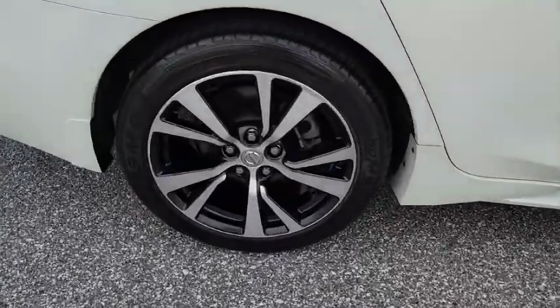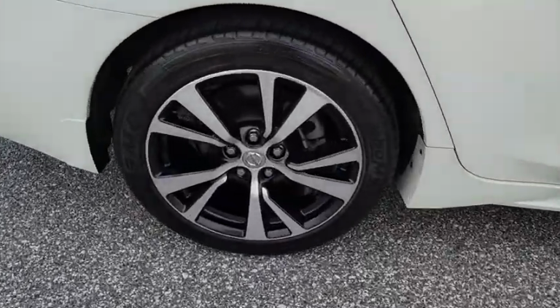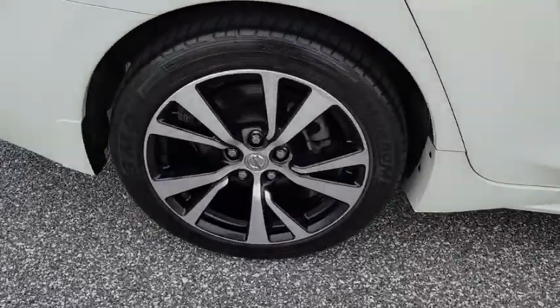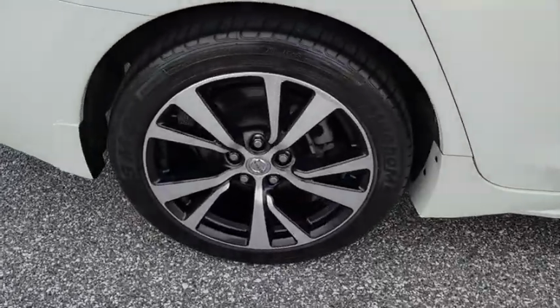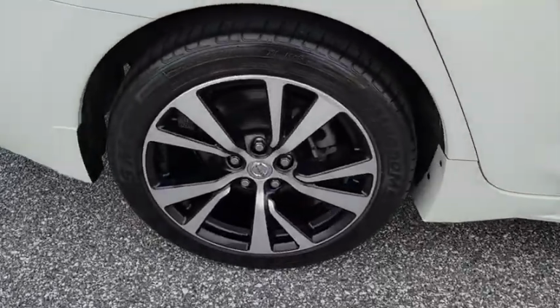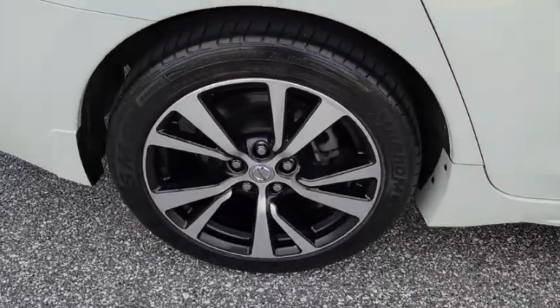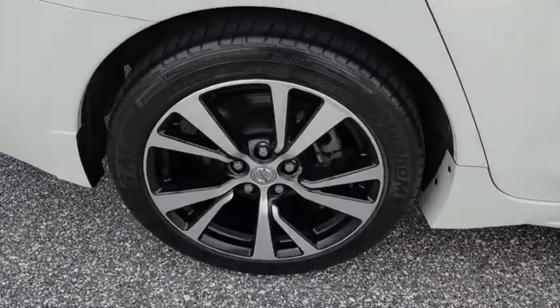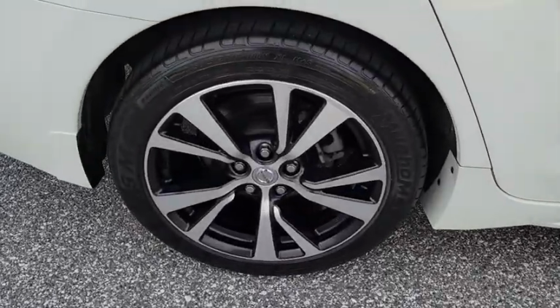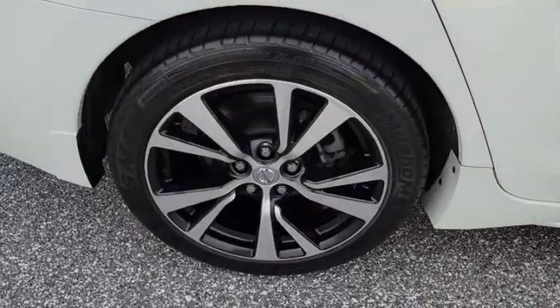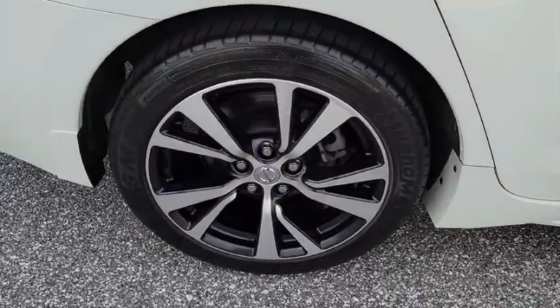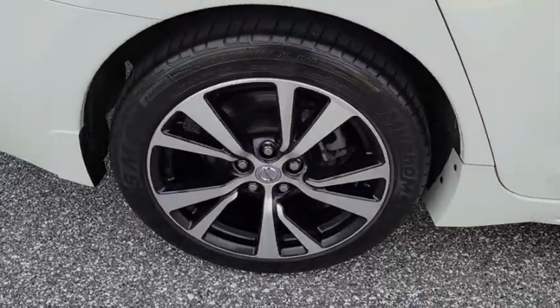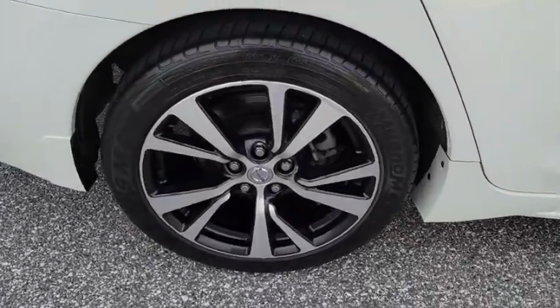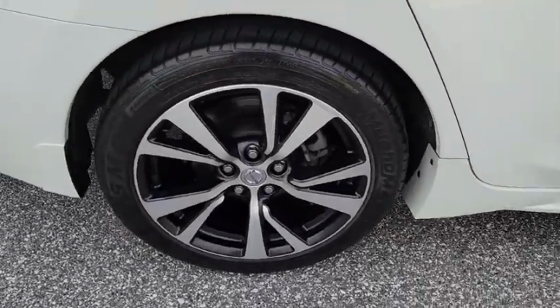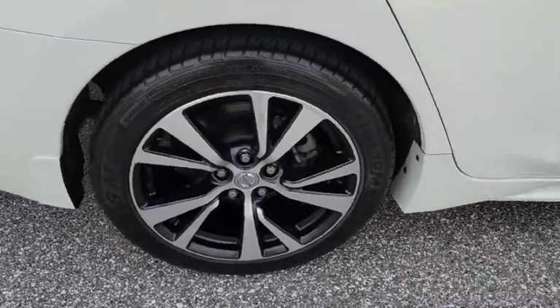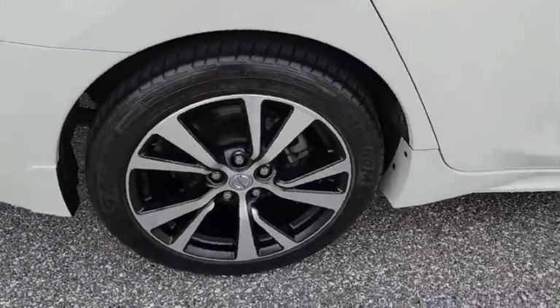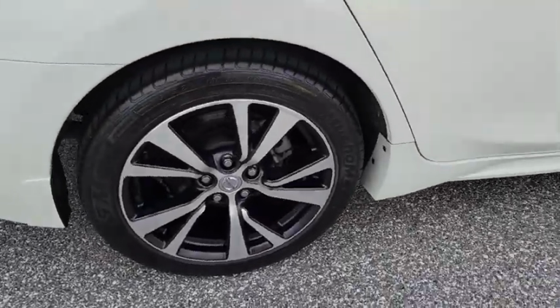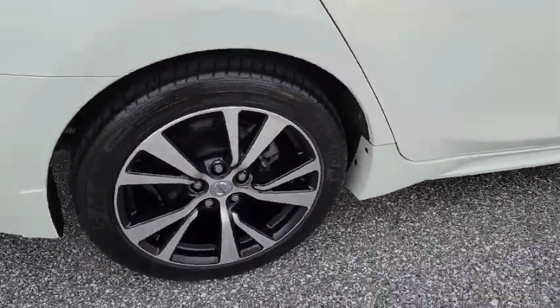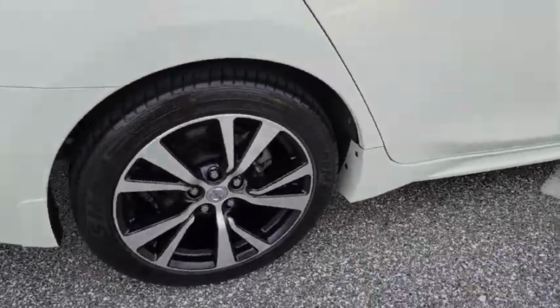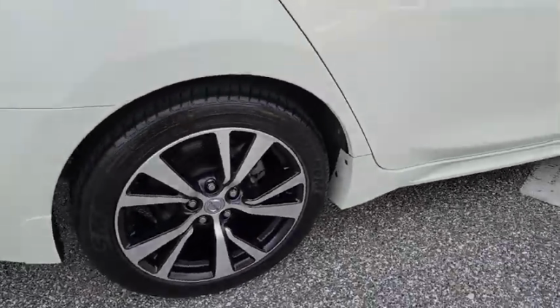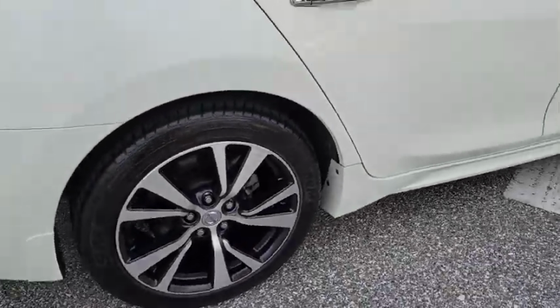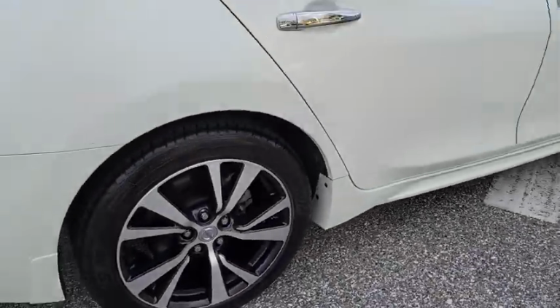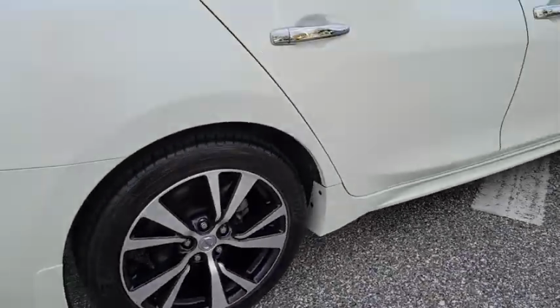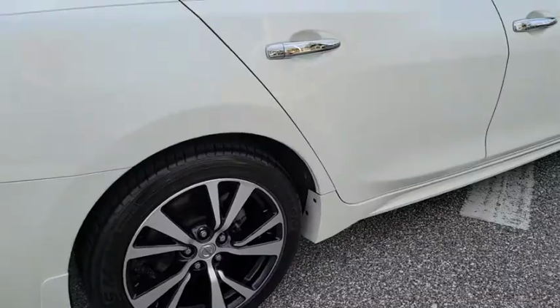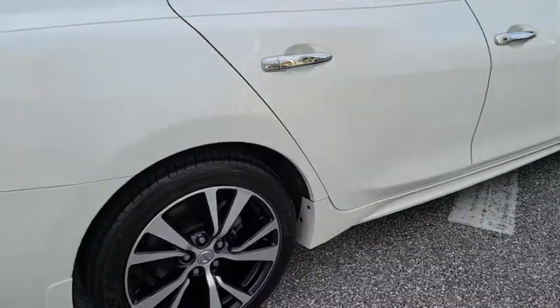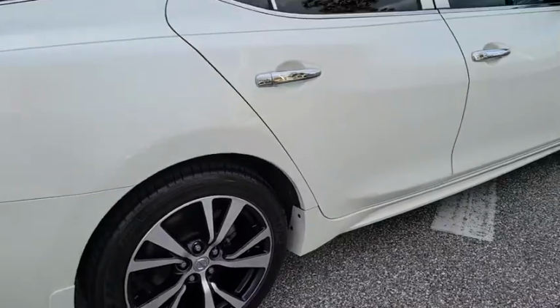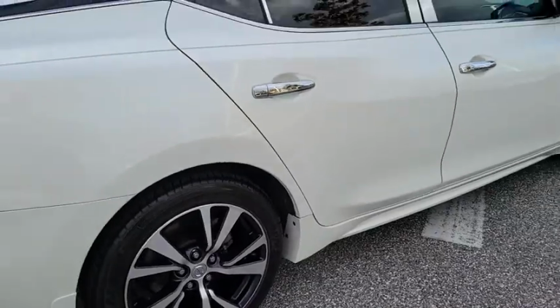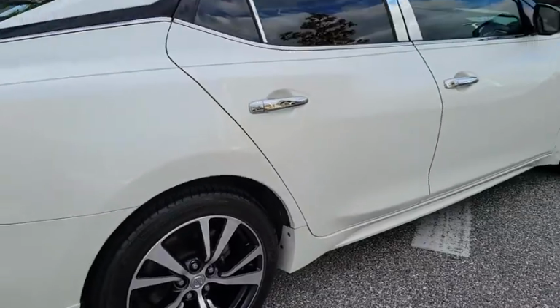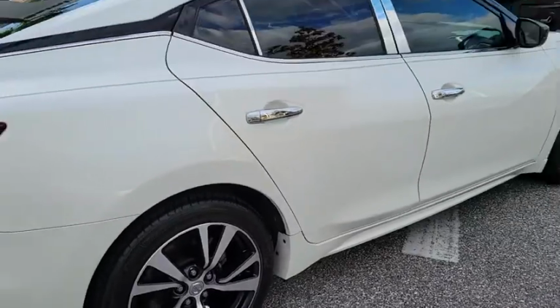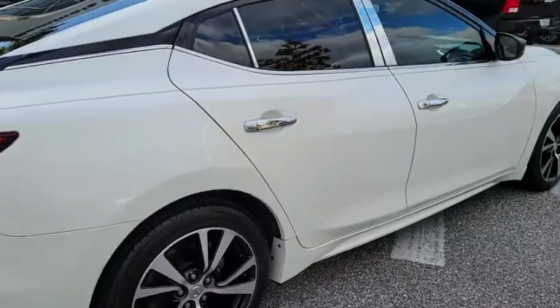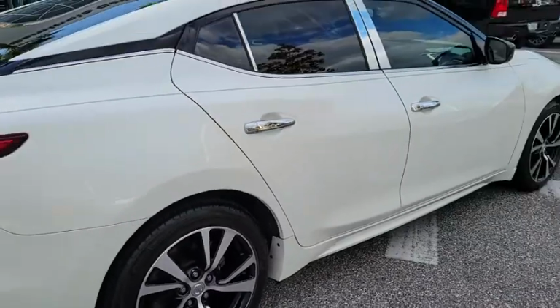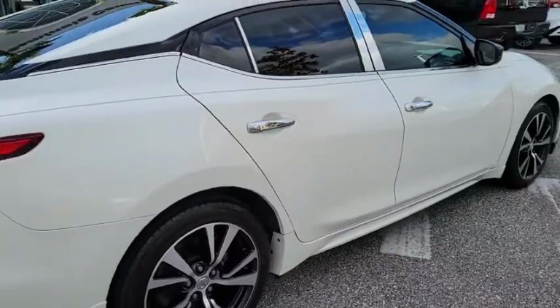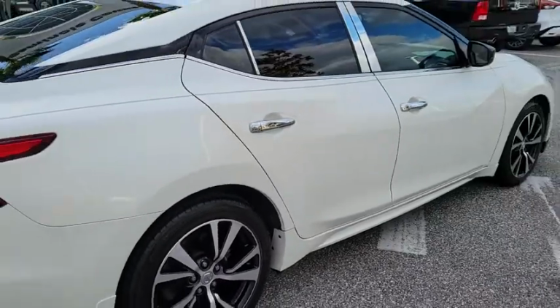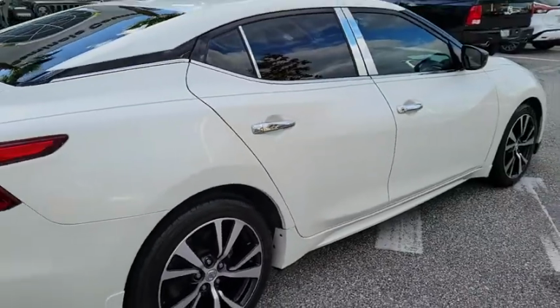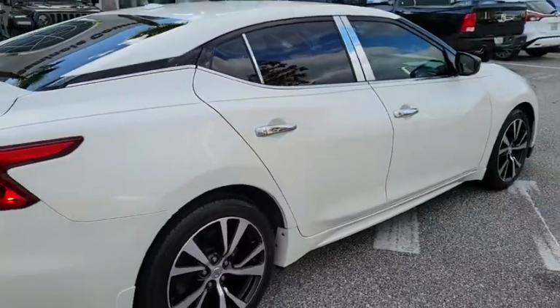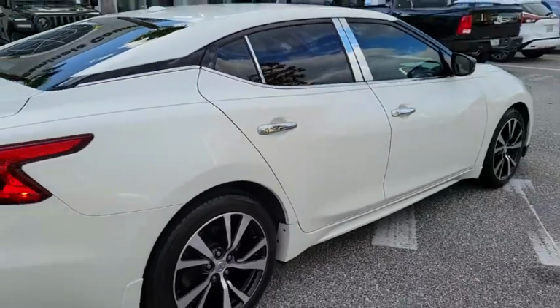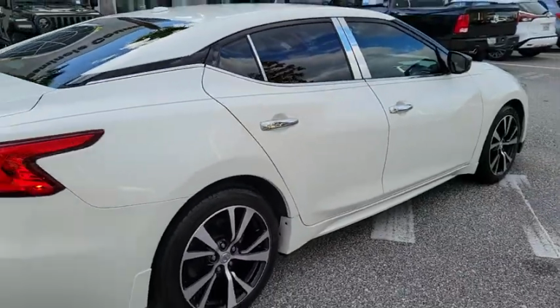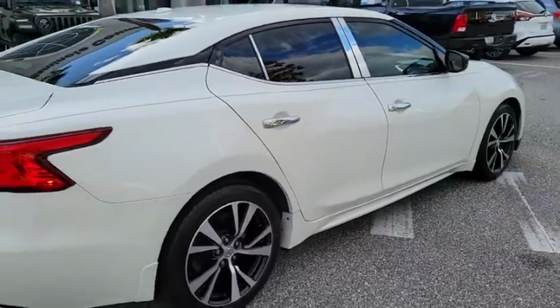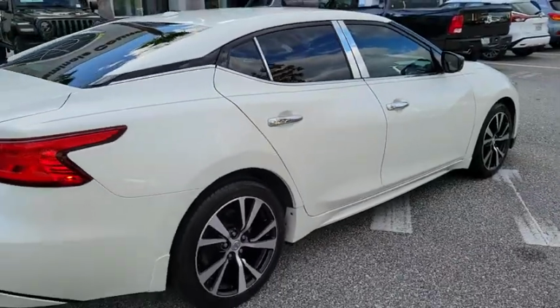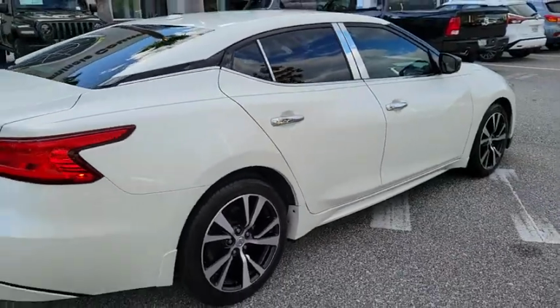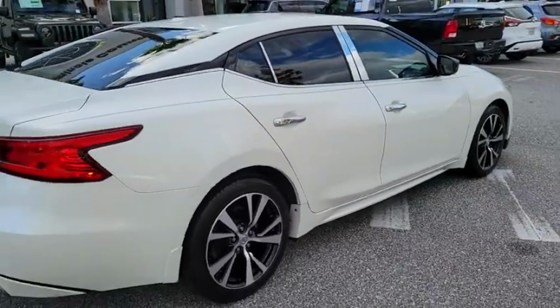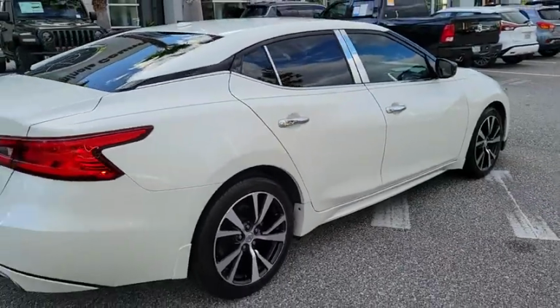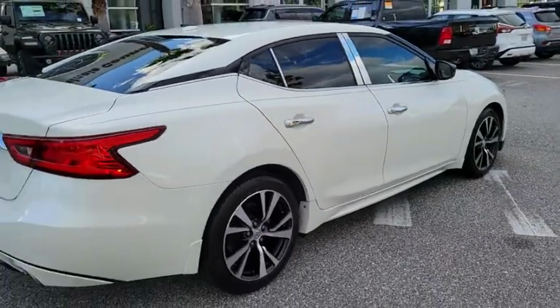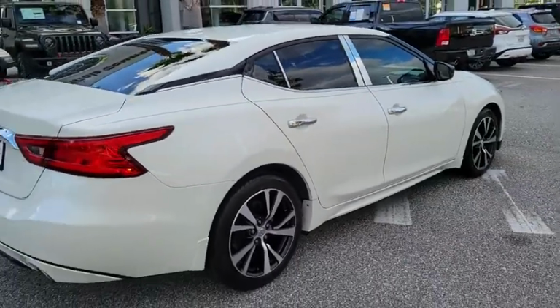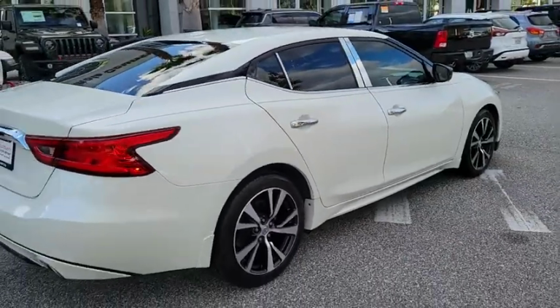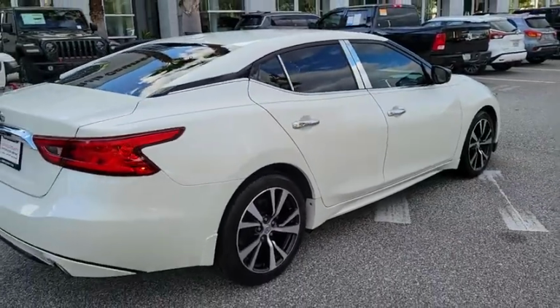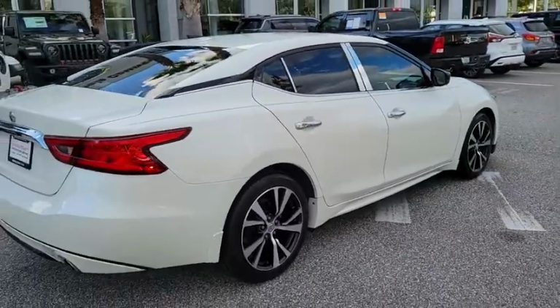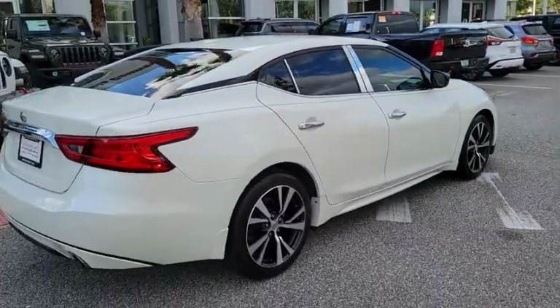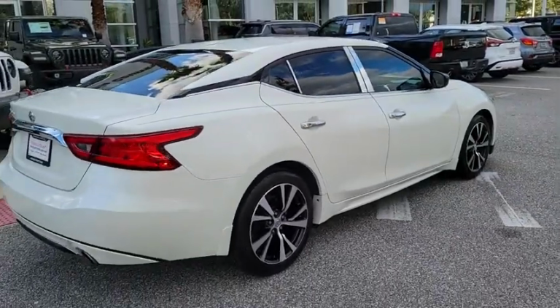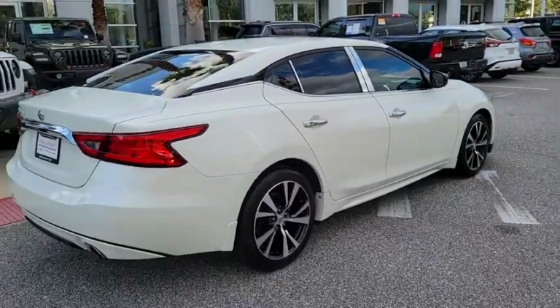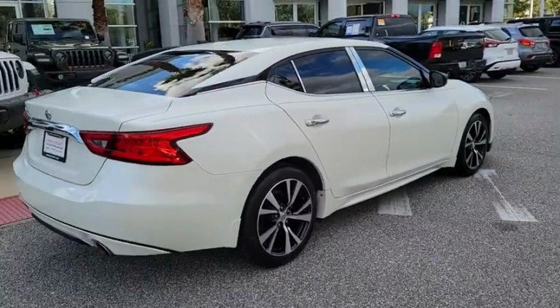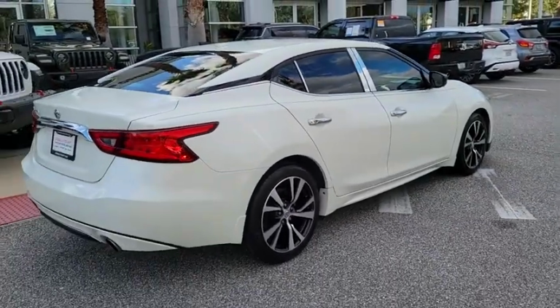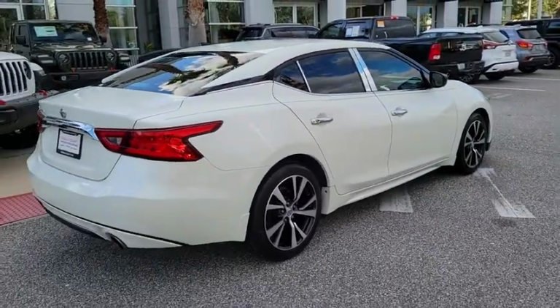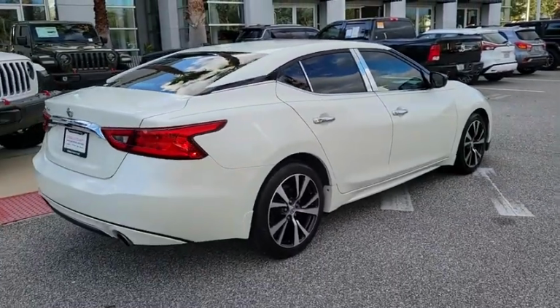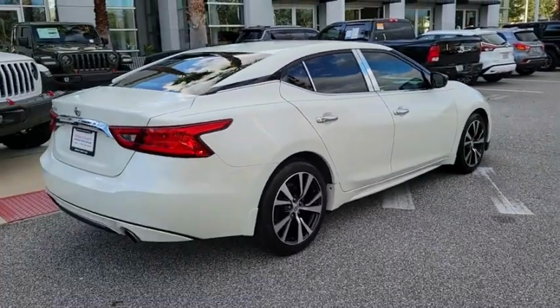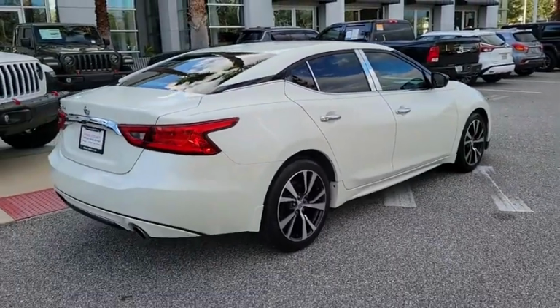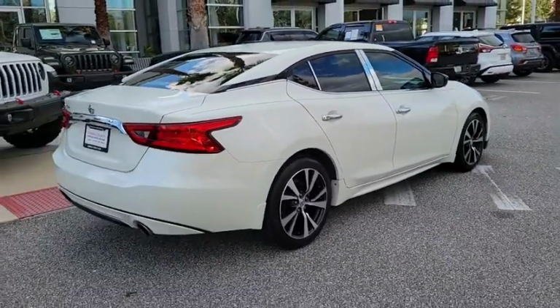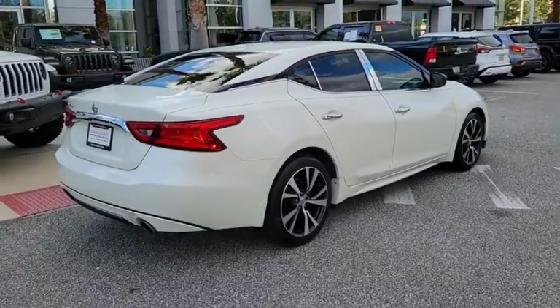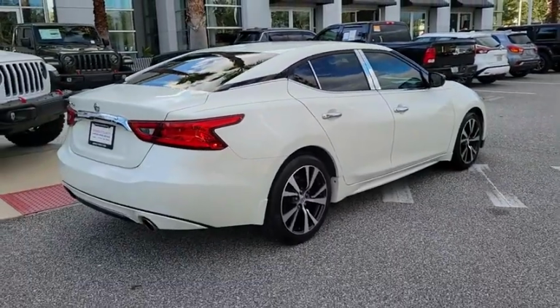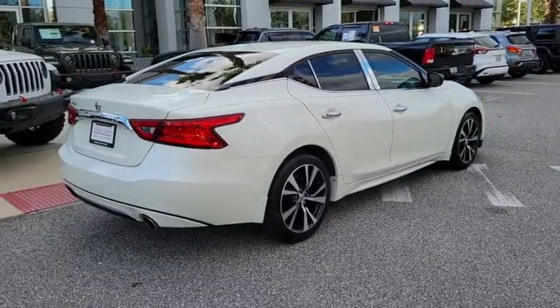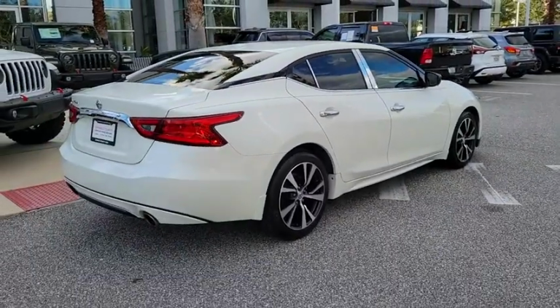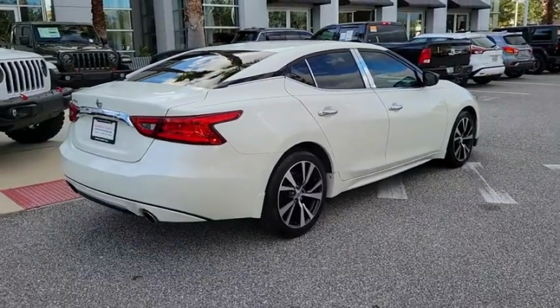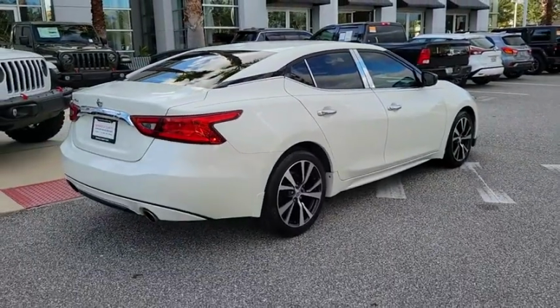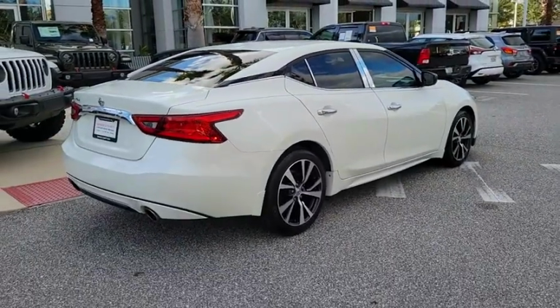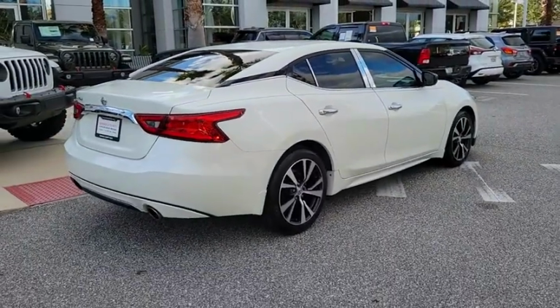This vehicle has less than 95,000 miles. Here are some of this vehicle's great options: Backup Camera,